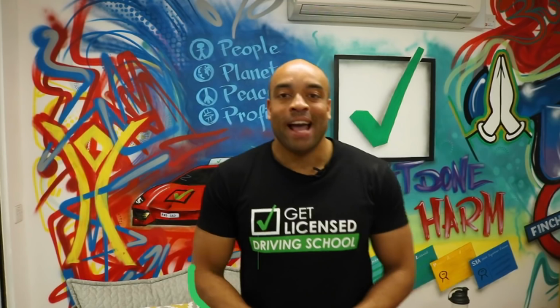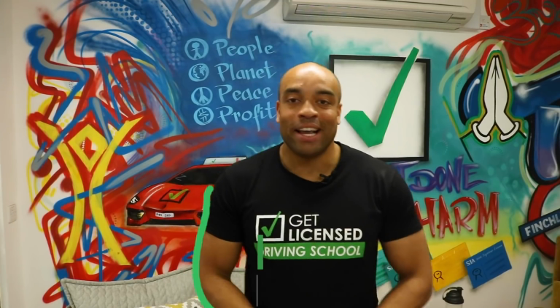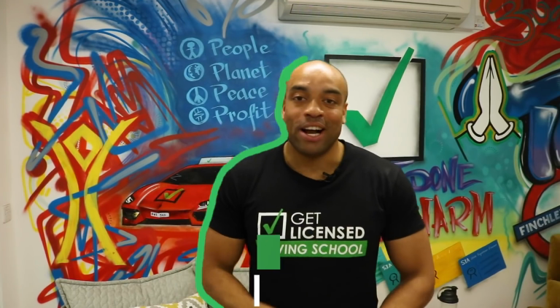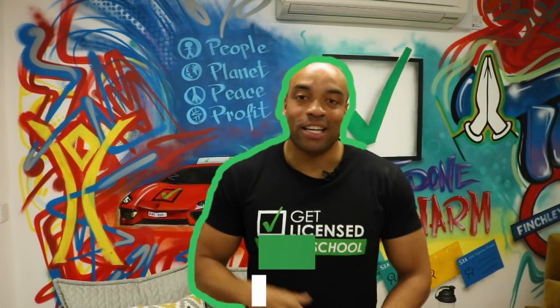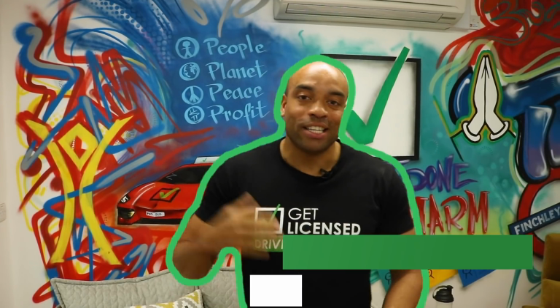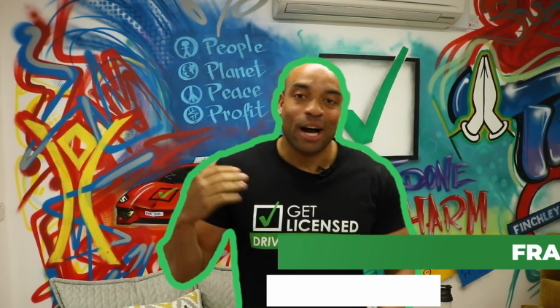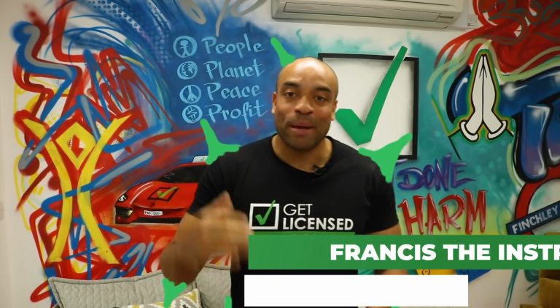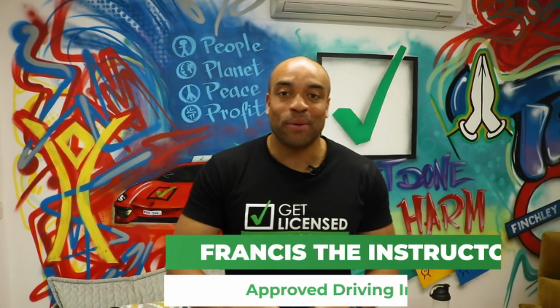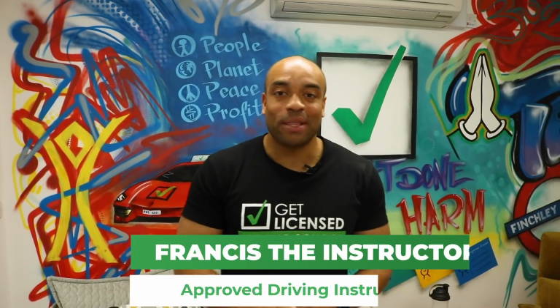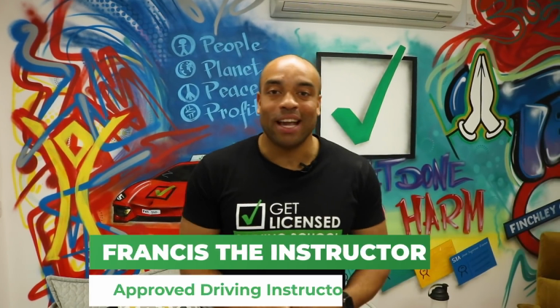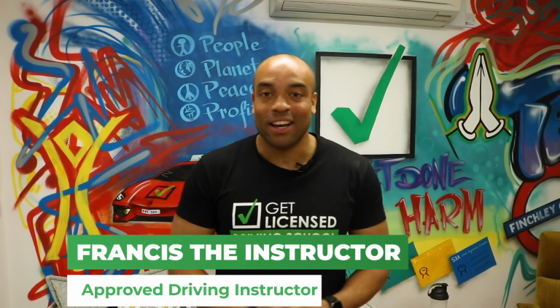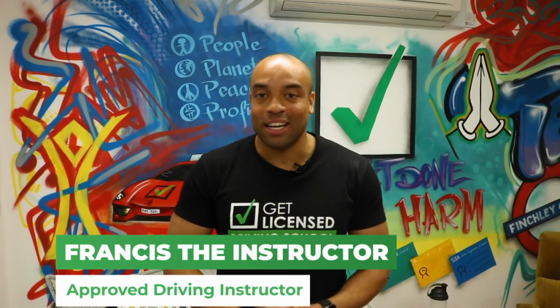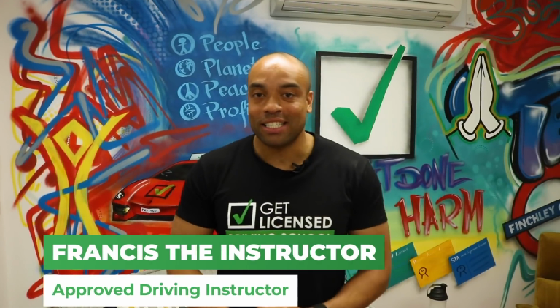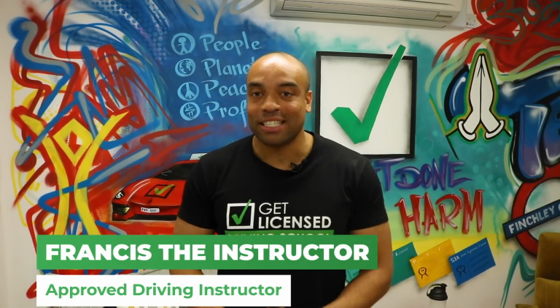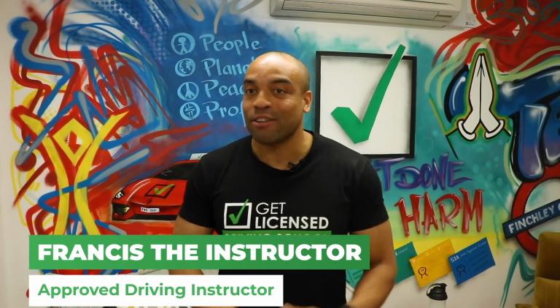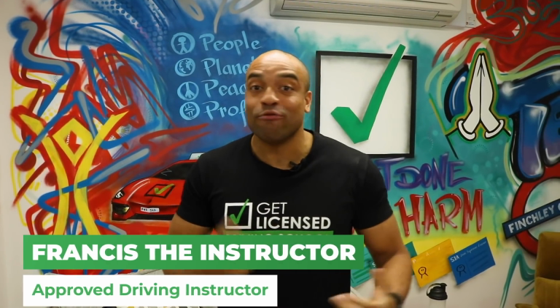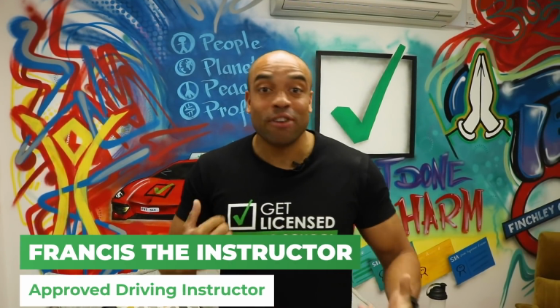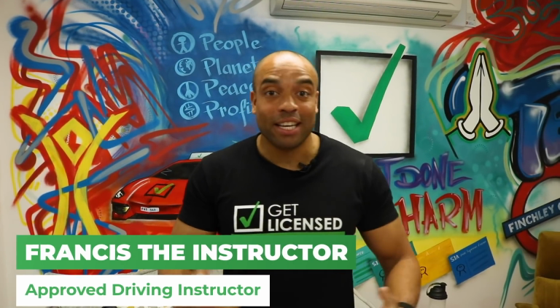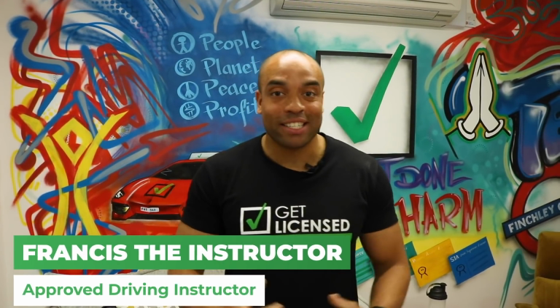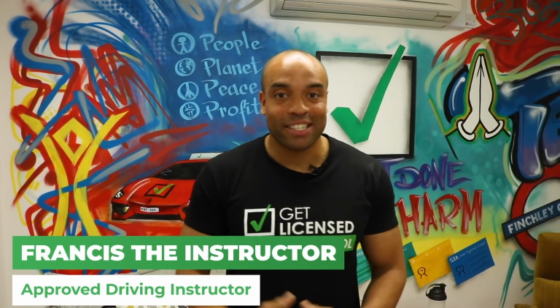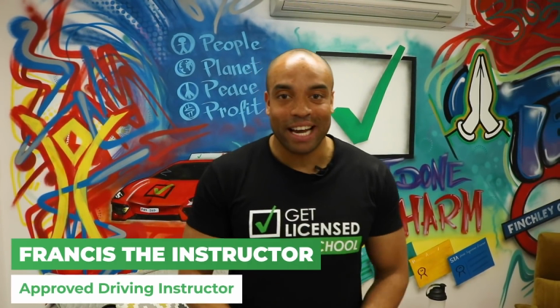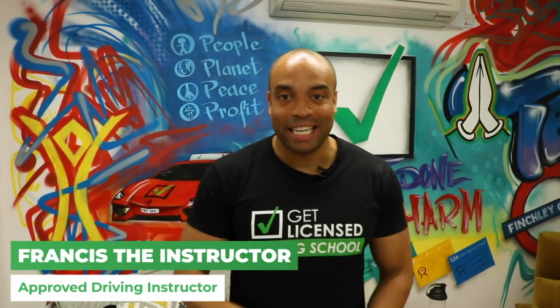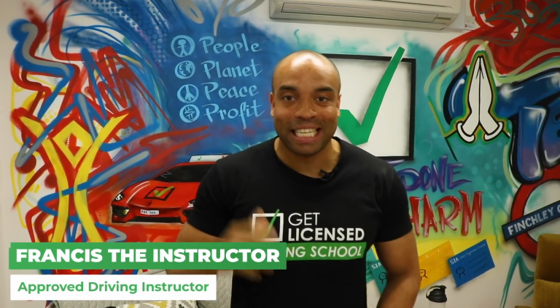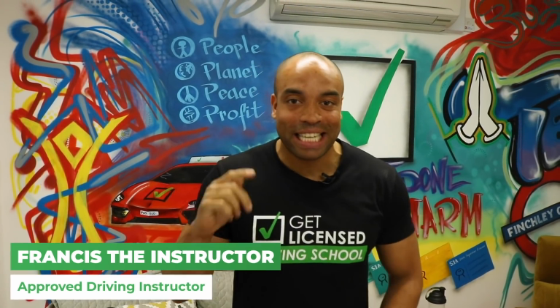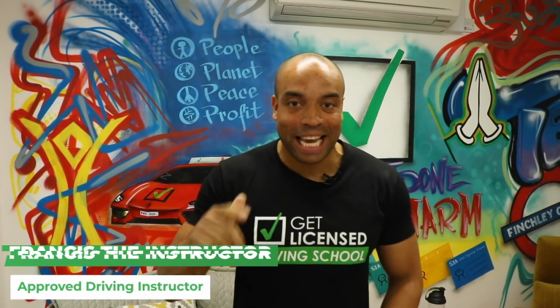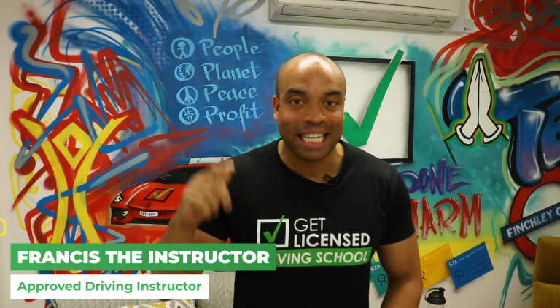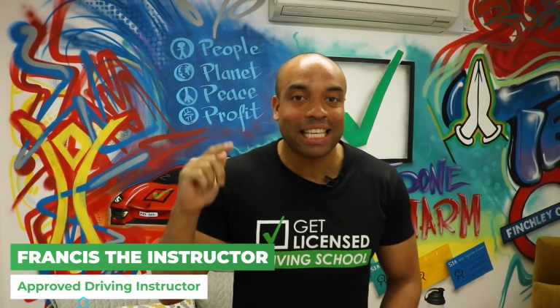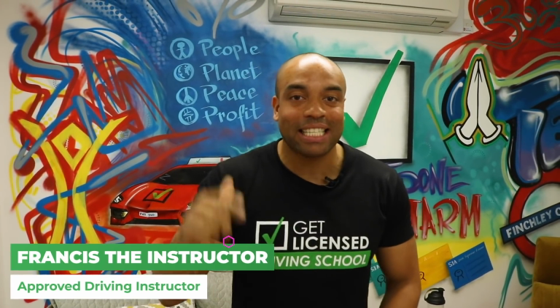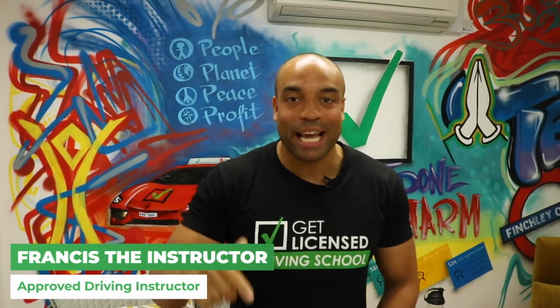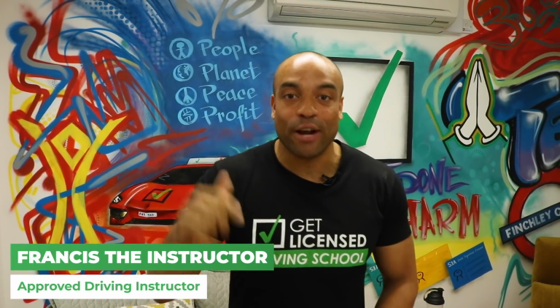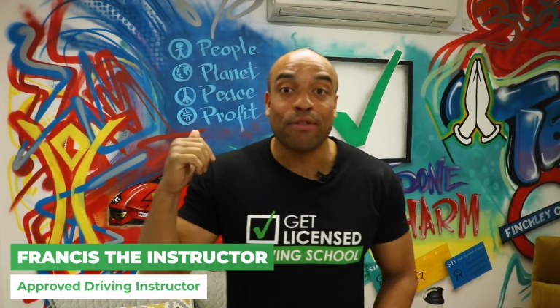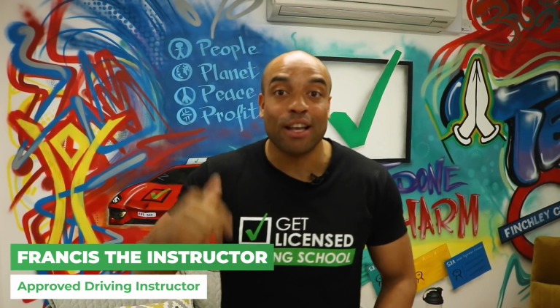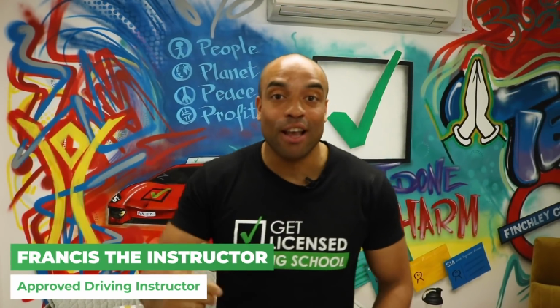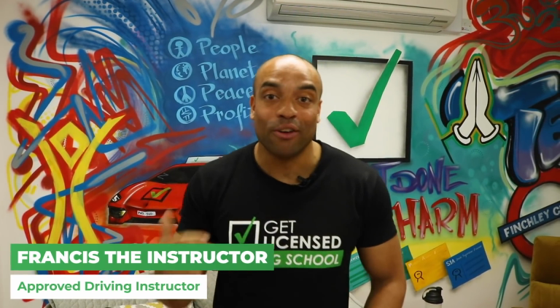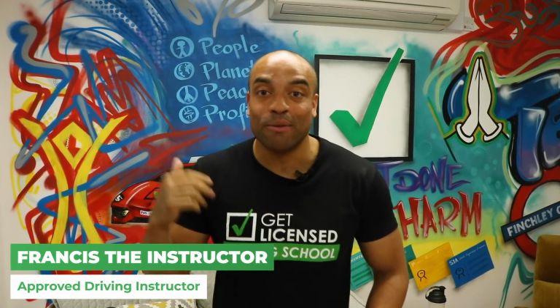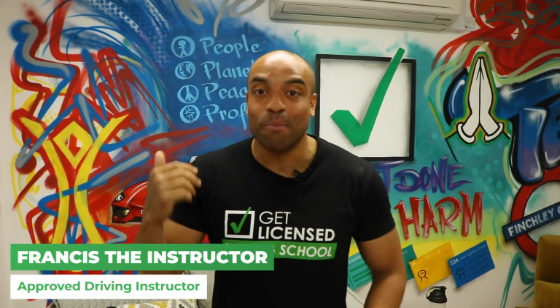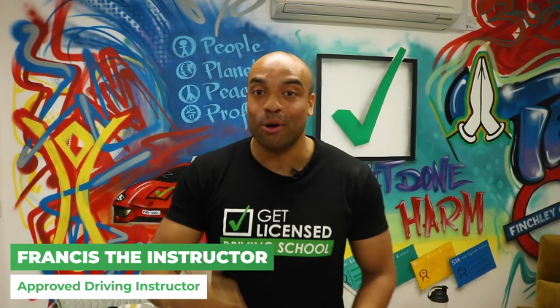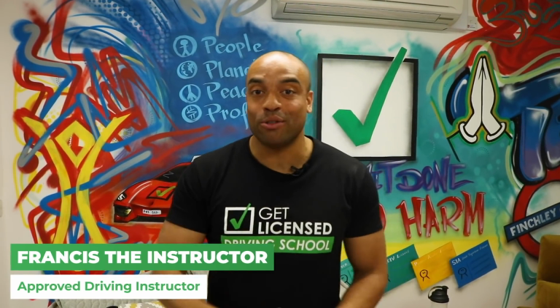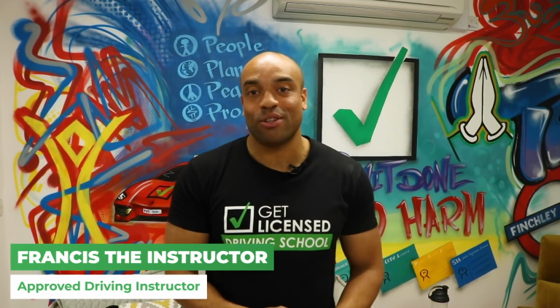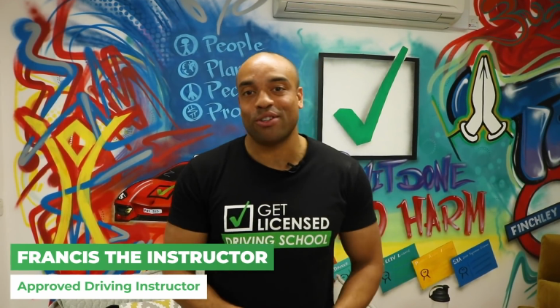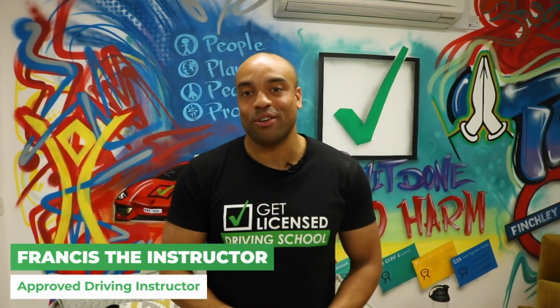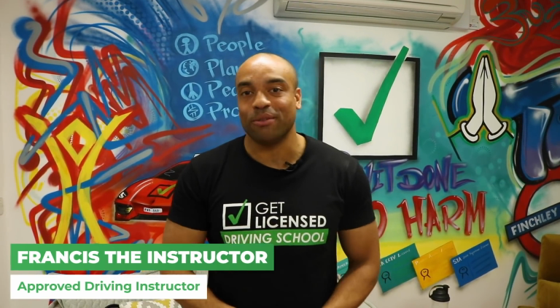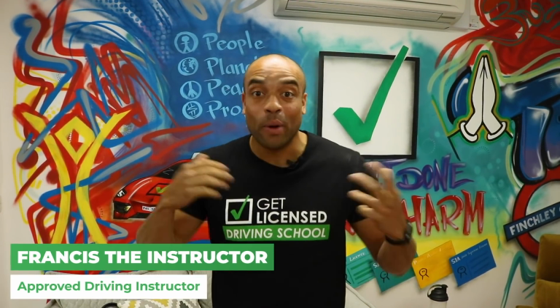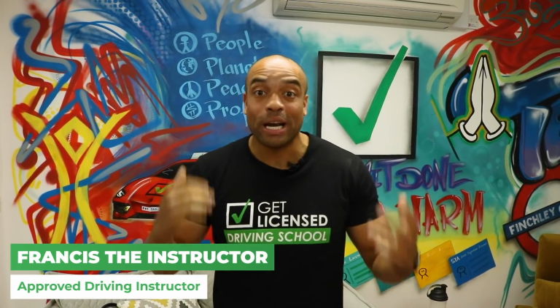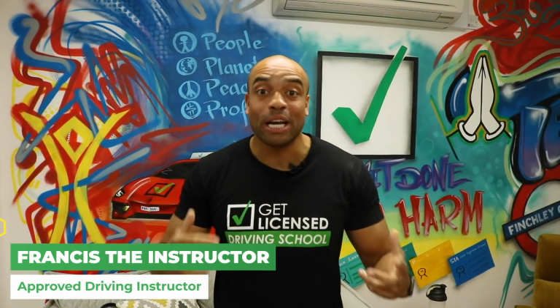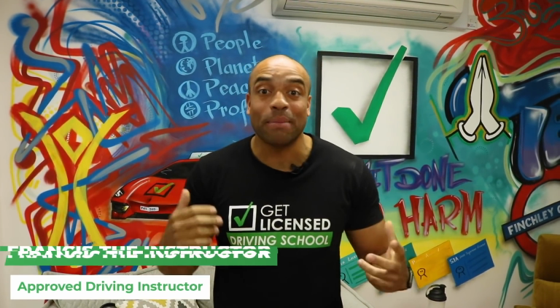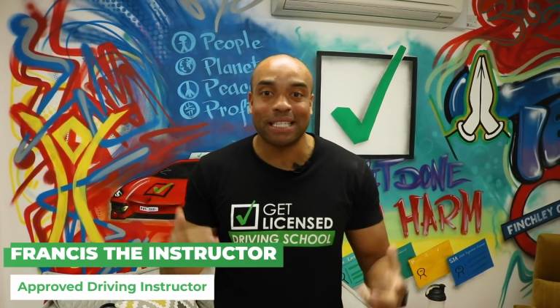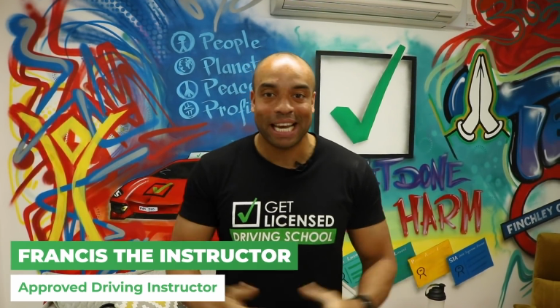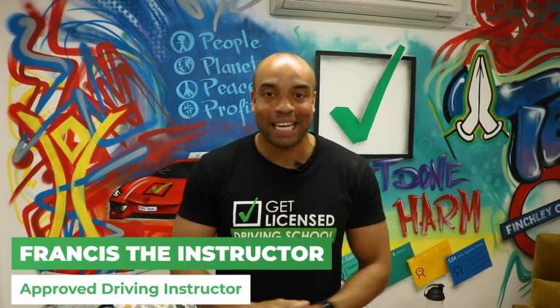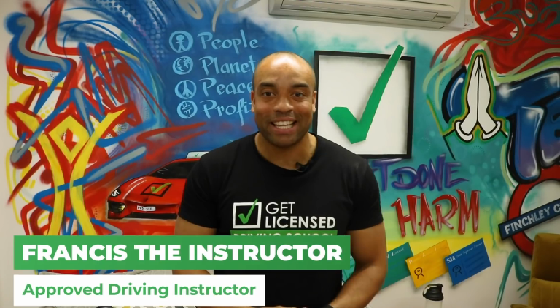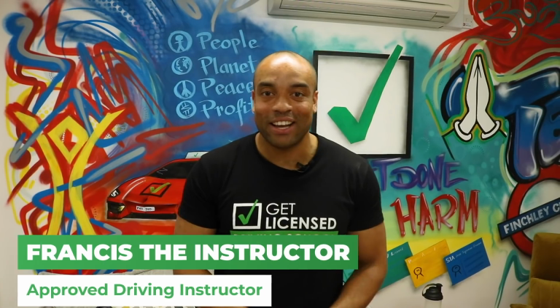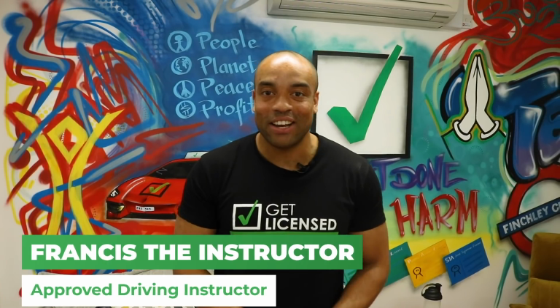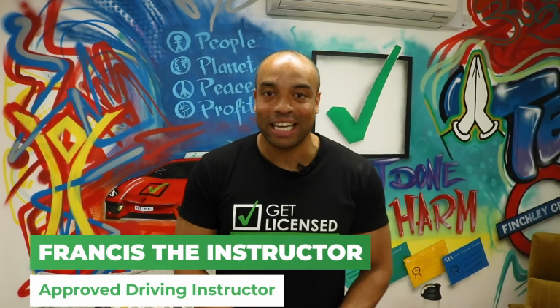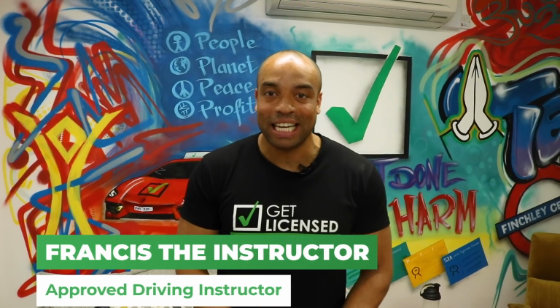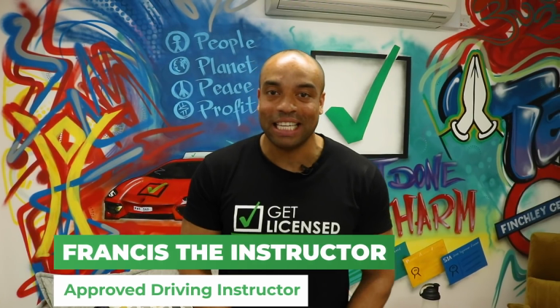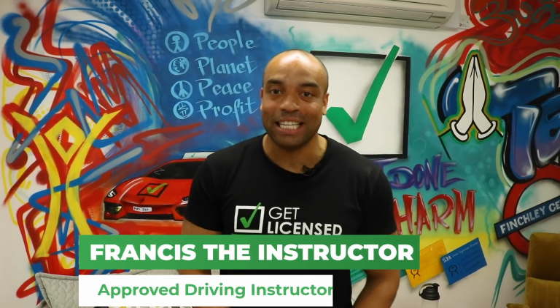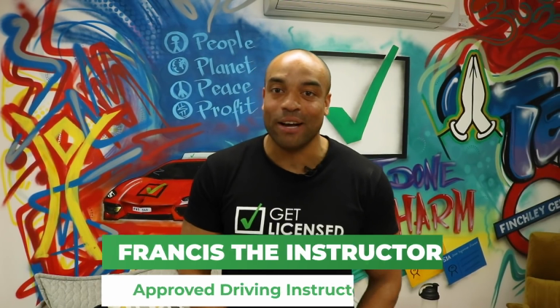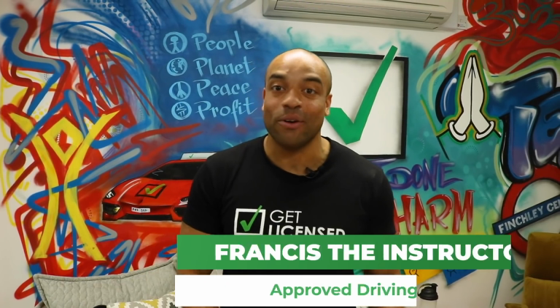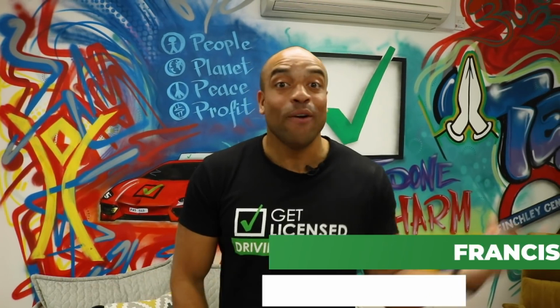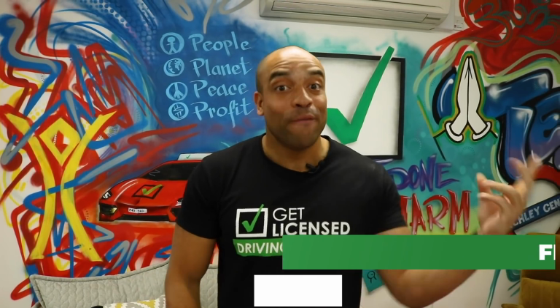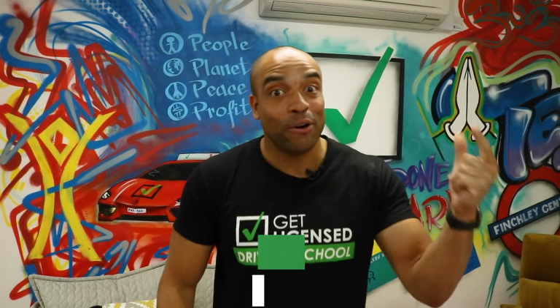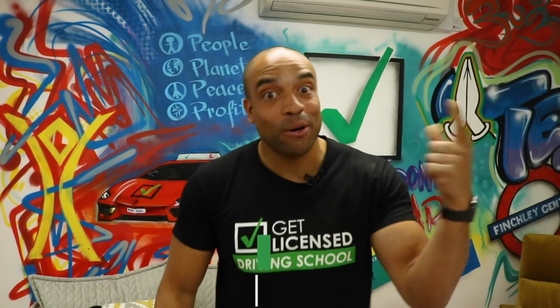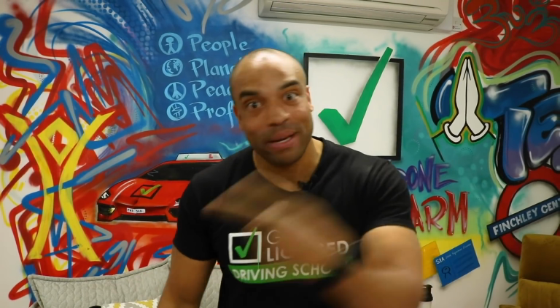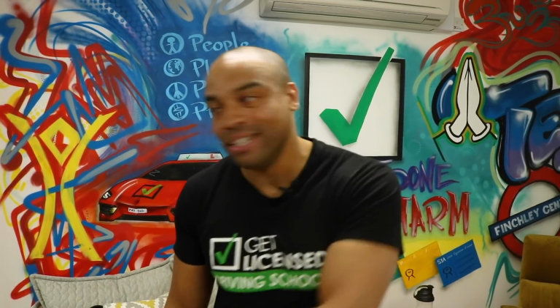Hey guys, I'm here with Get Licensed. Really excited — today is the day of the London Motor Show. We're going to be taking the Learnerghini down. Follow me.